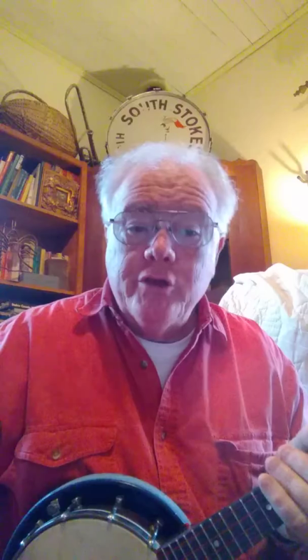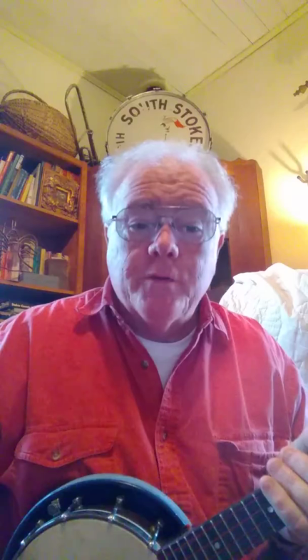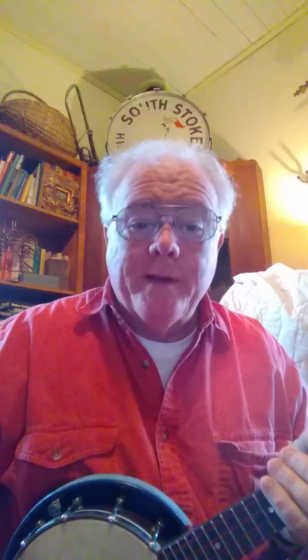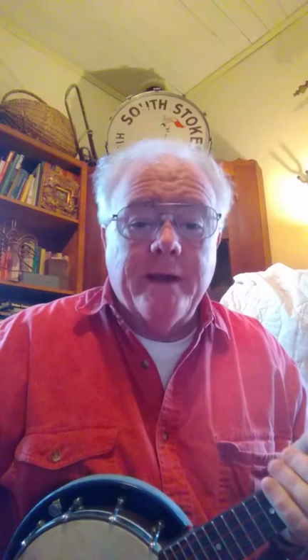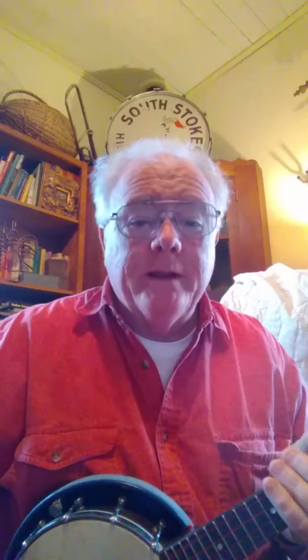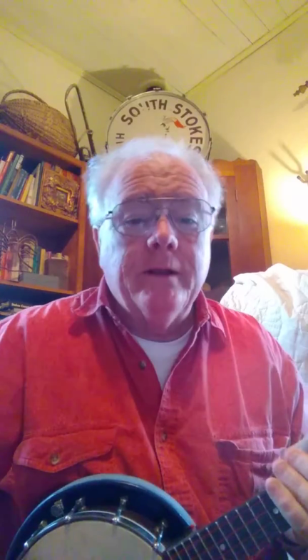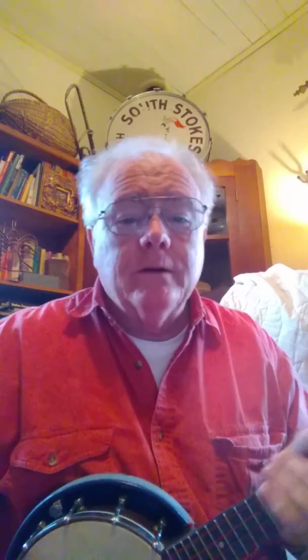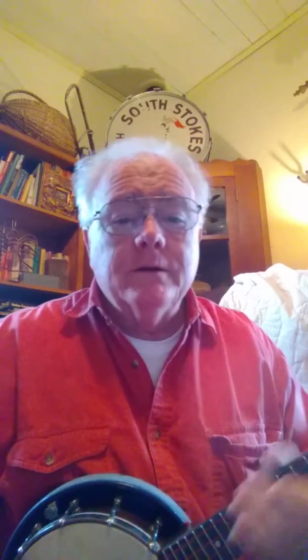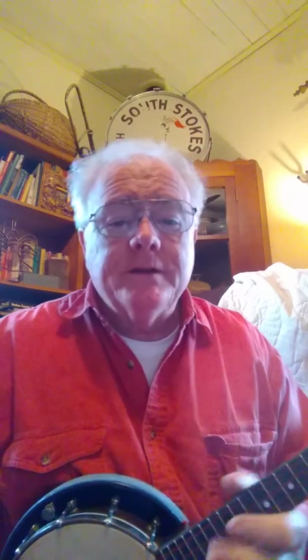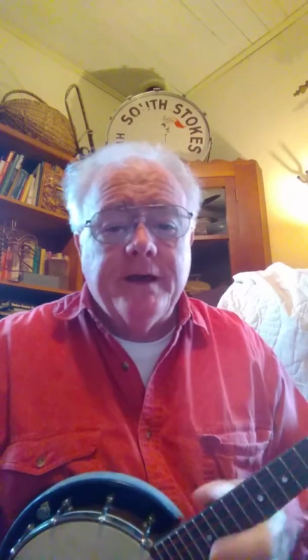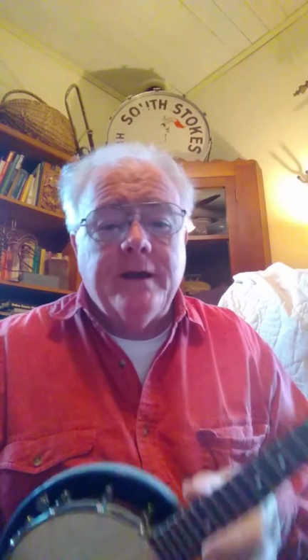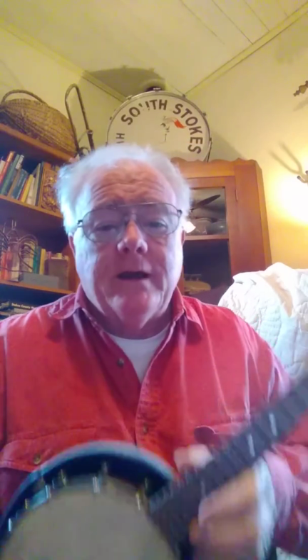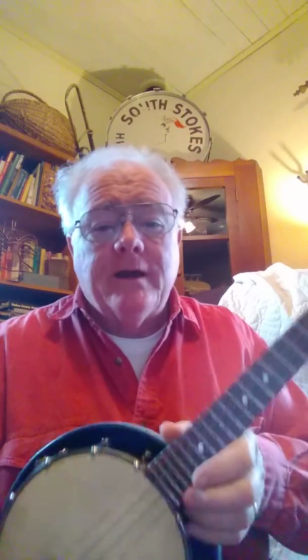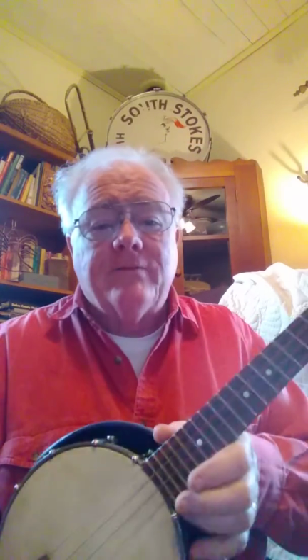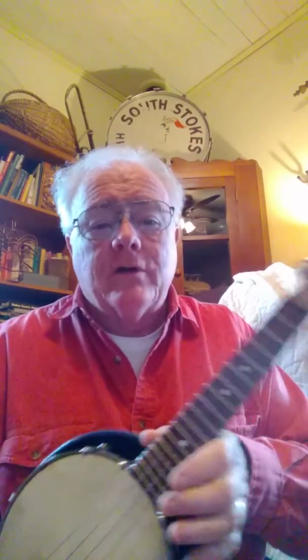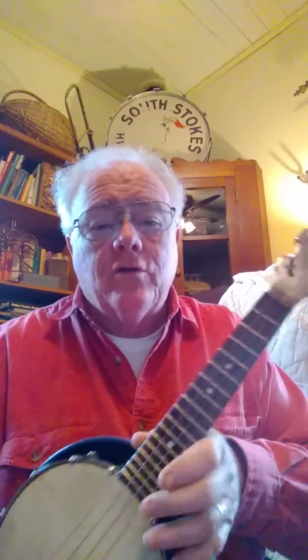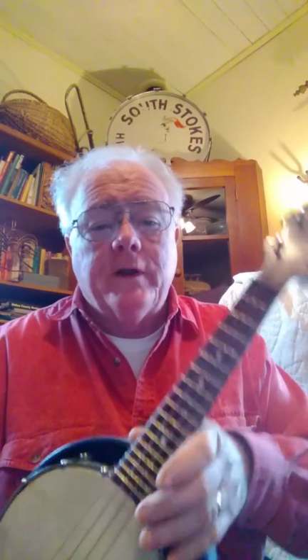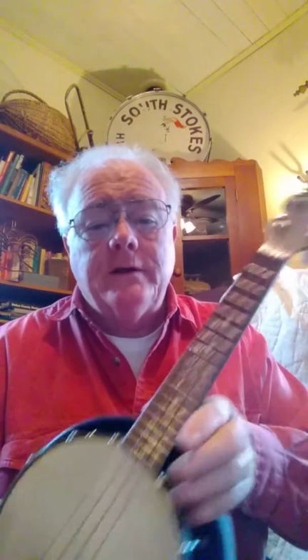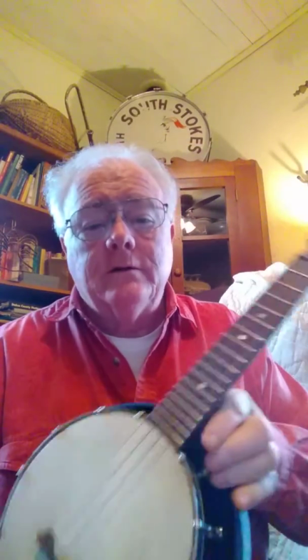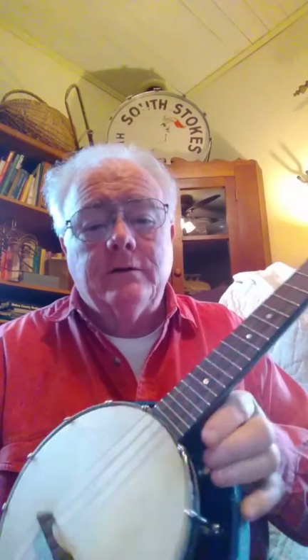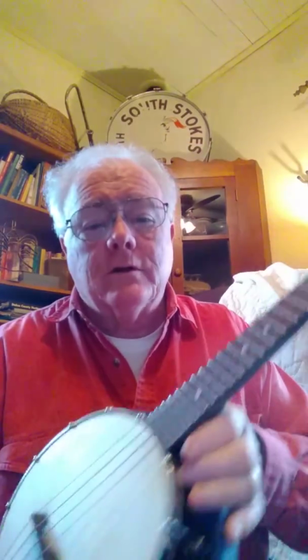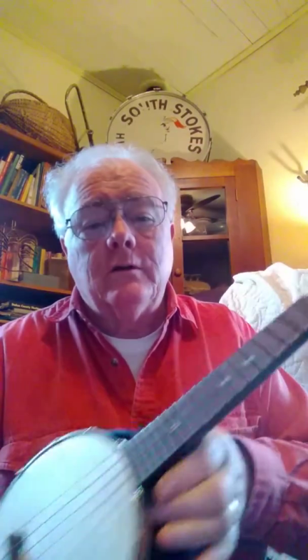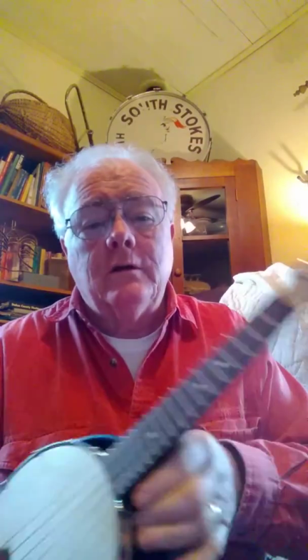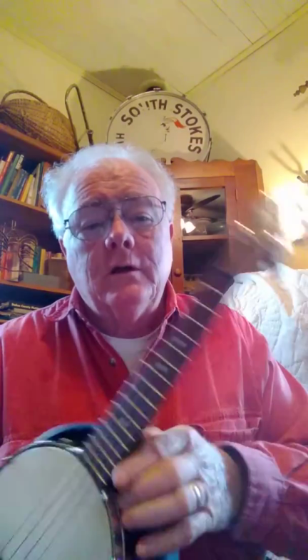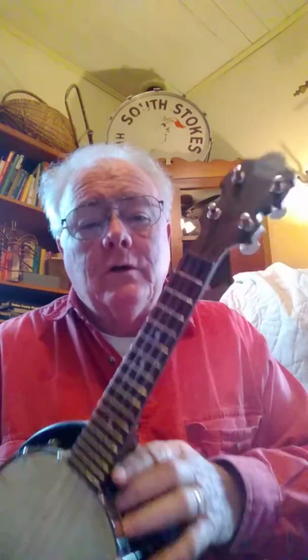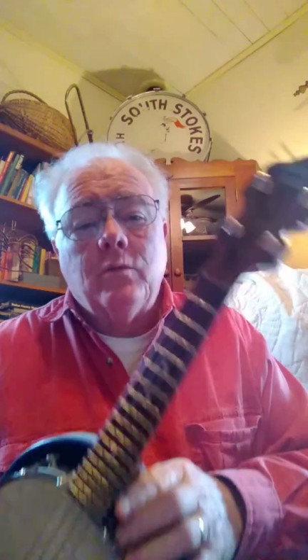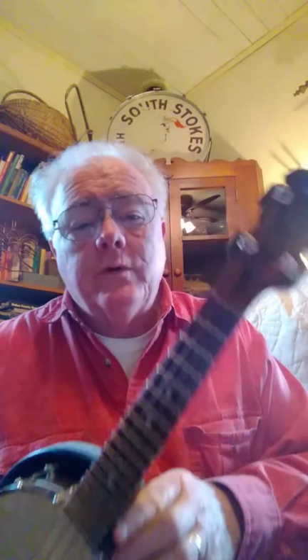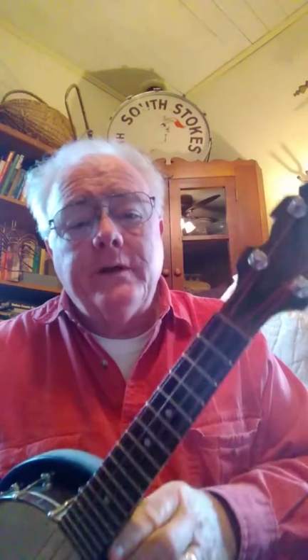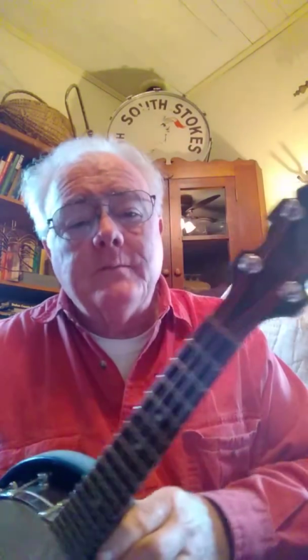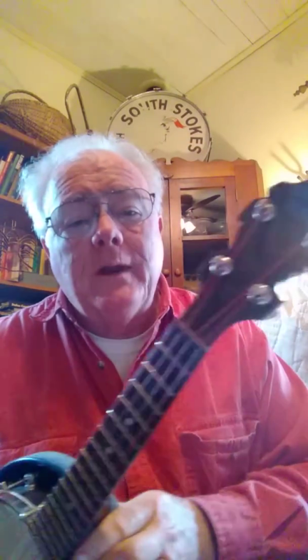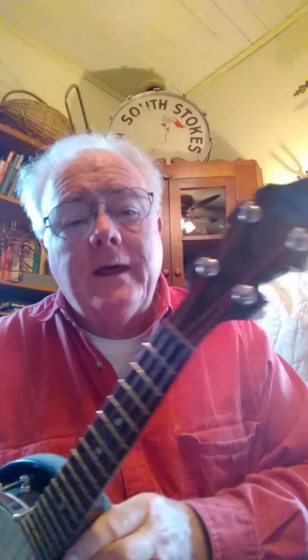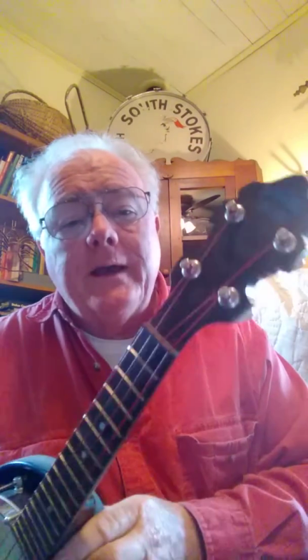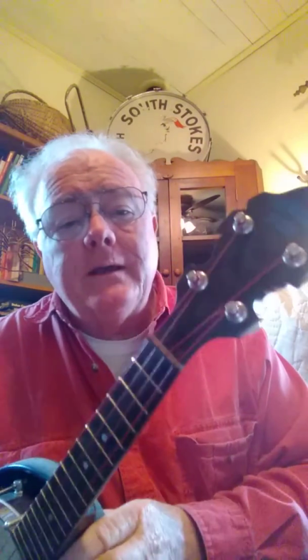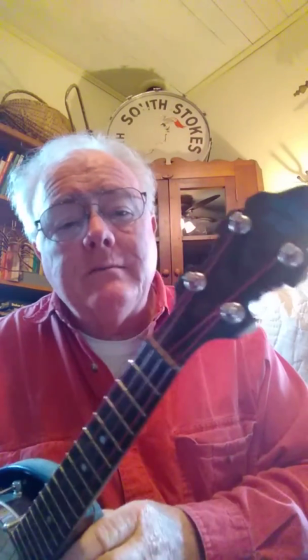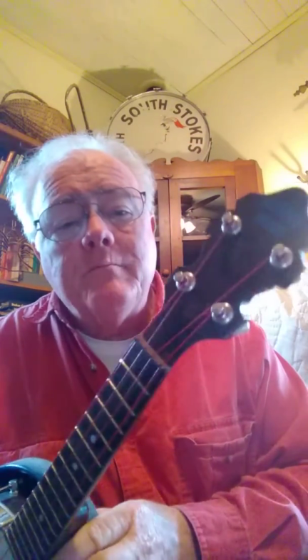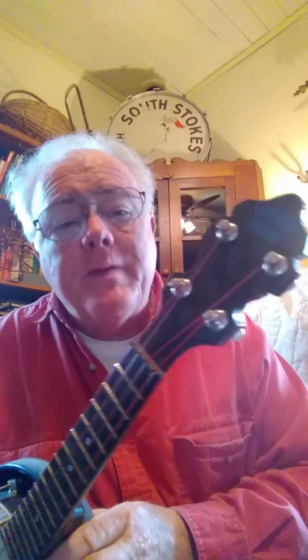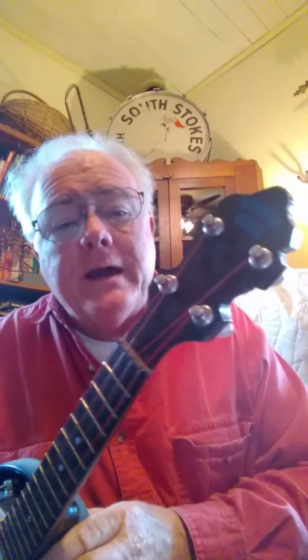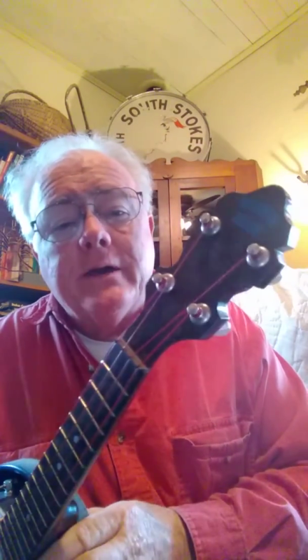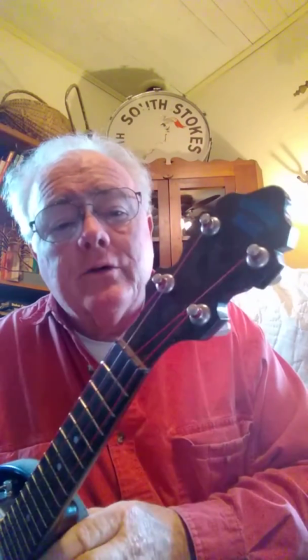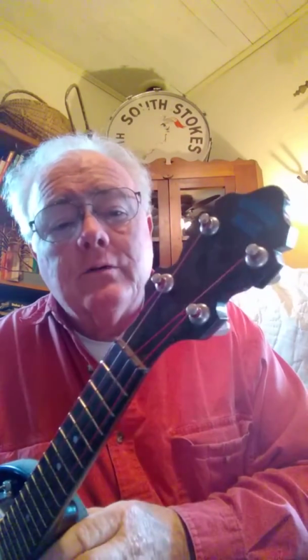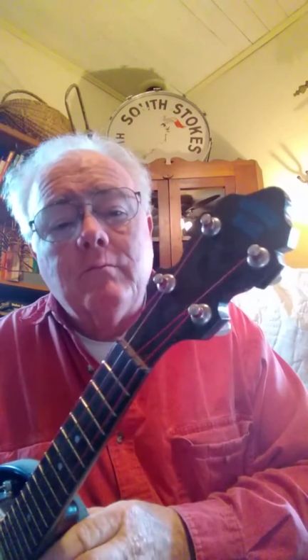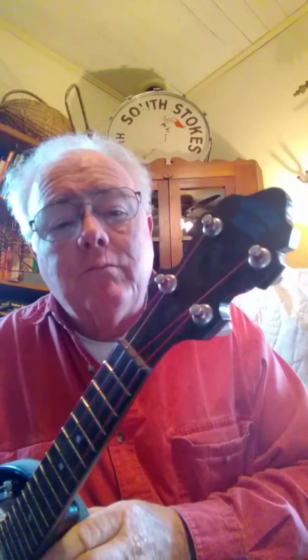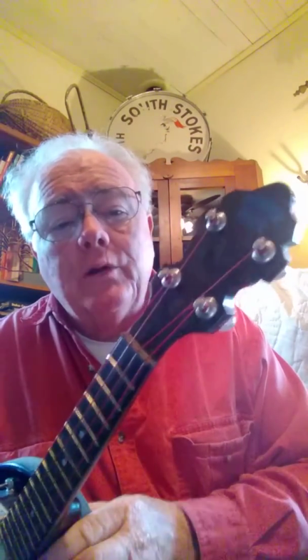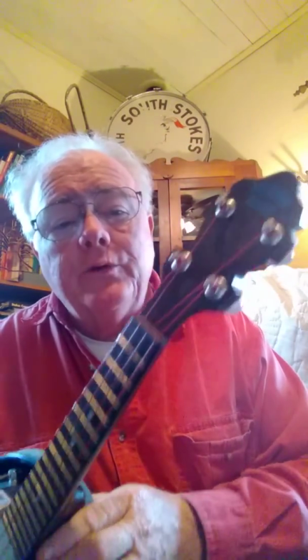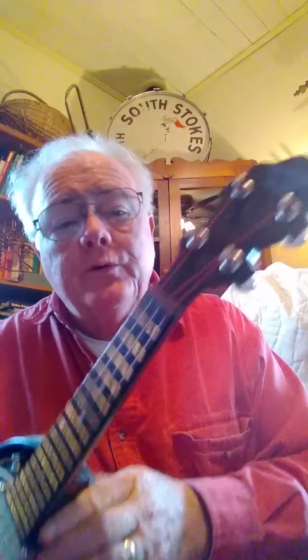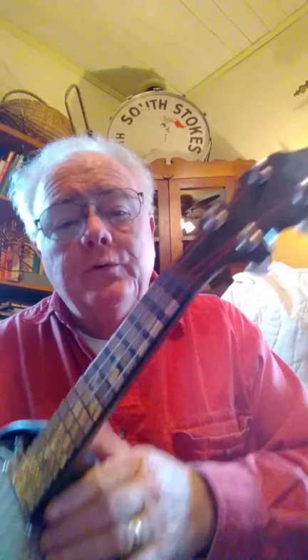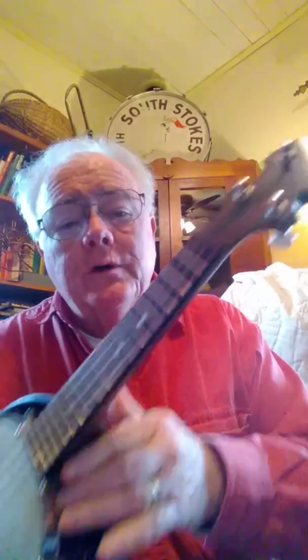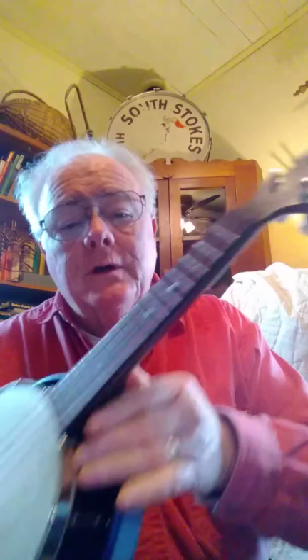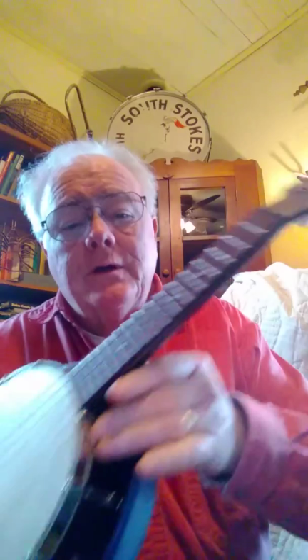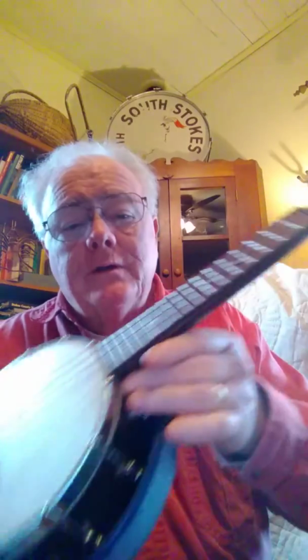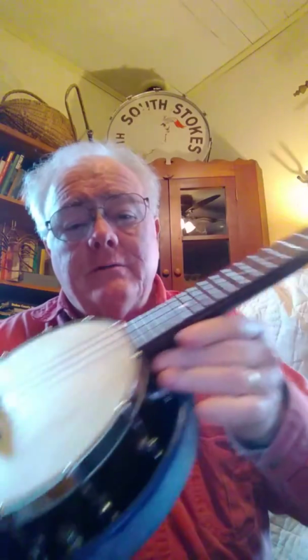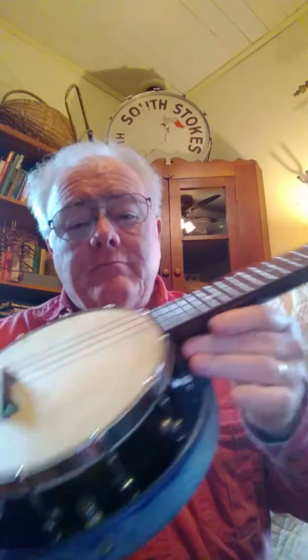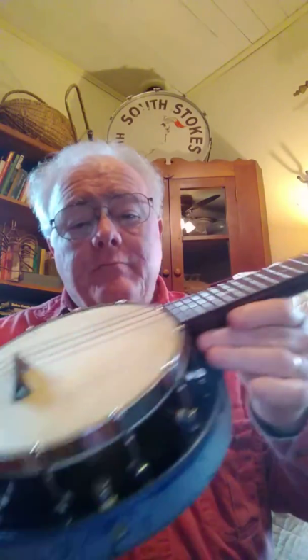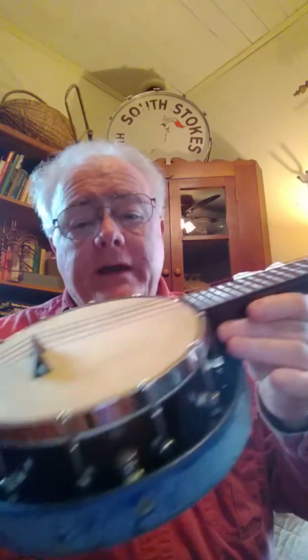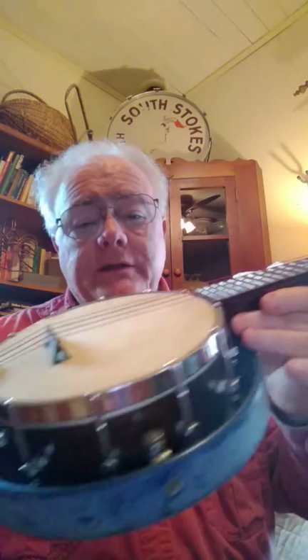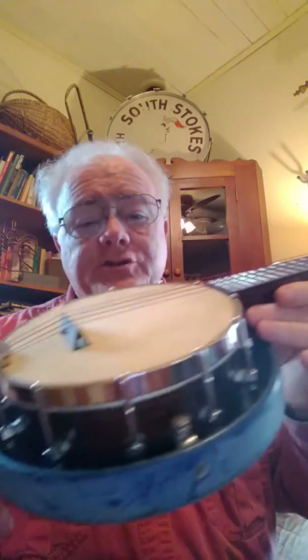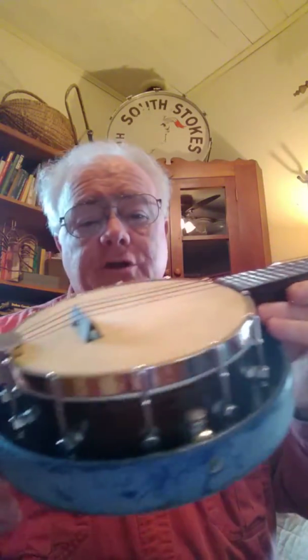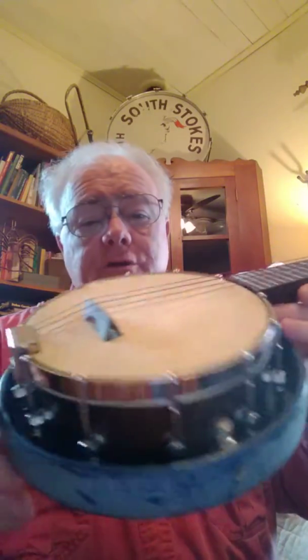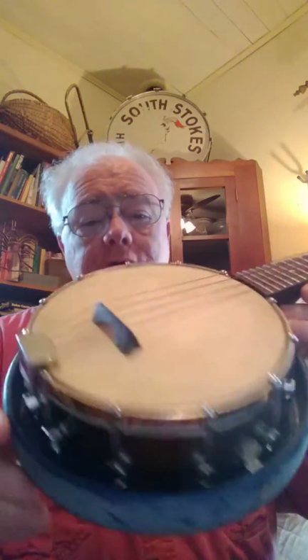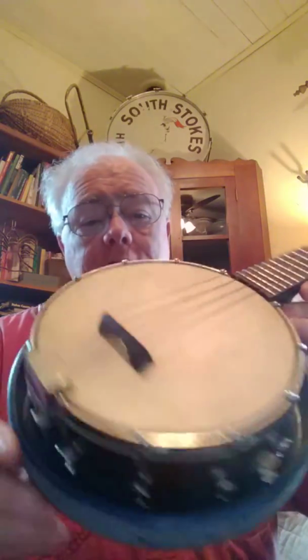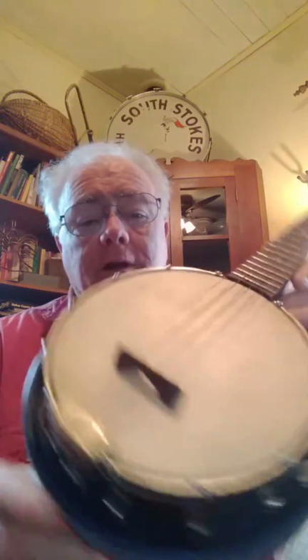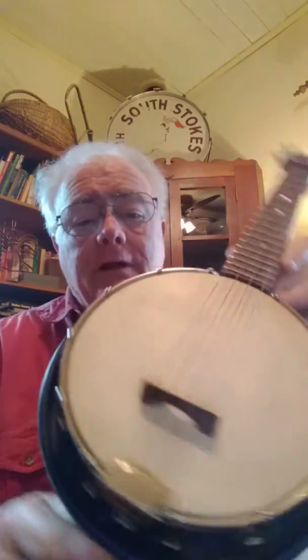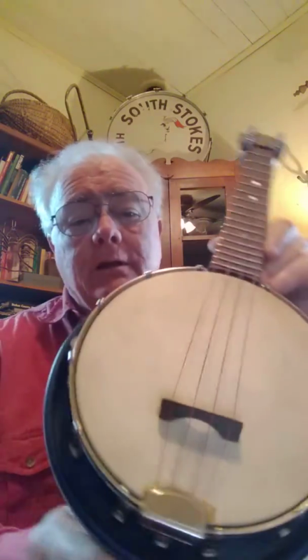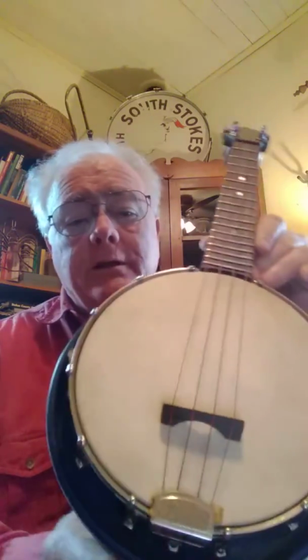Ukeman here, and today I have a great little William Lange Banner Blue Banjo Ukulele.